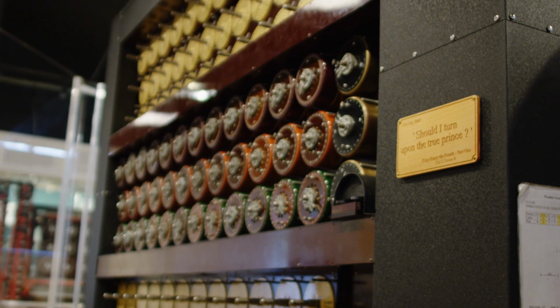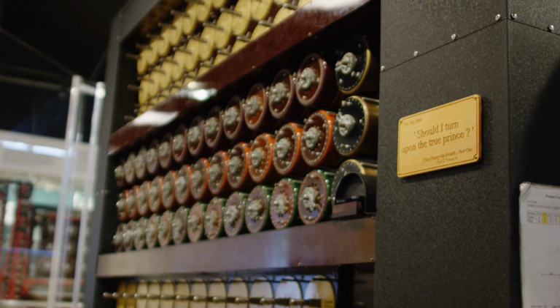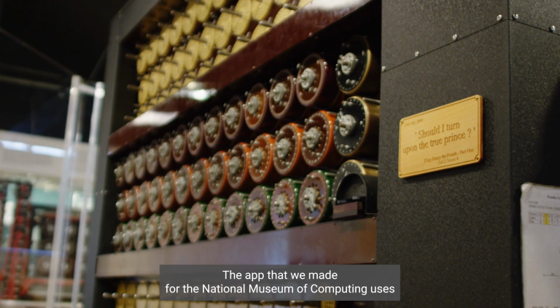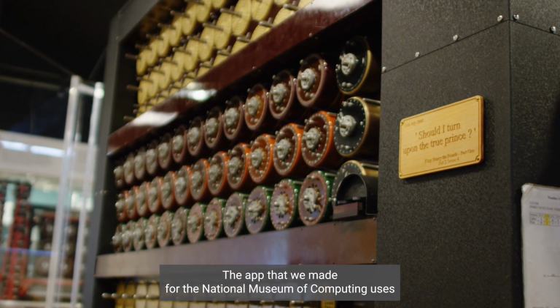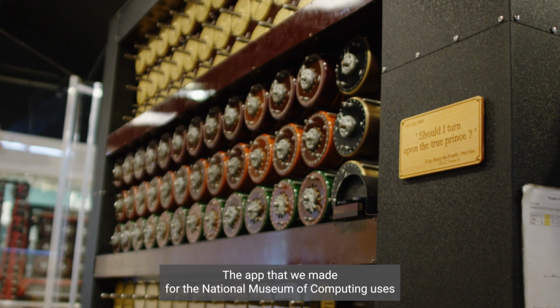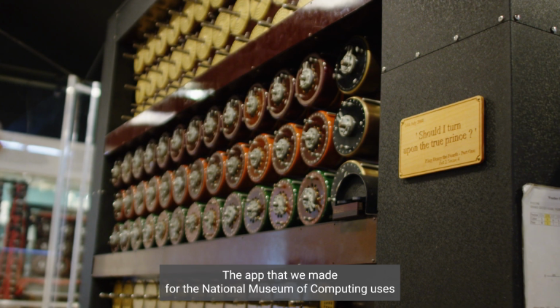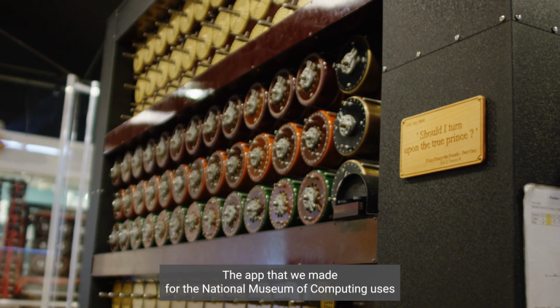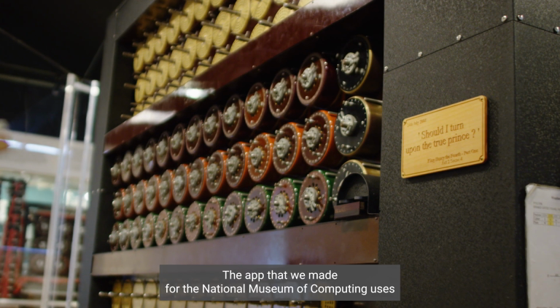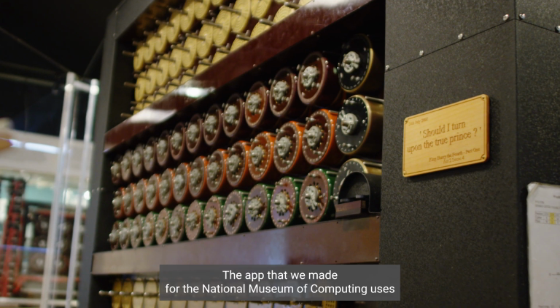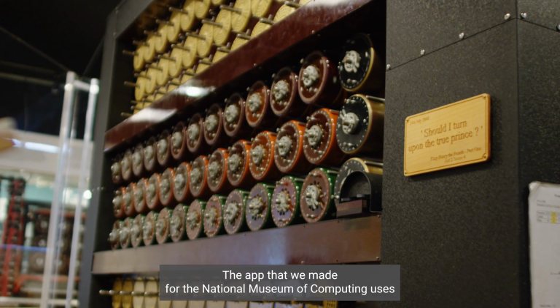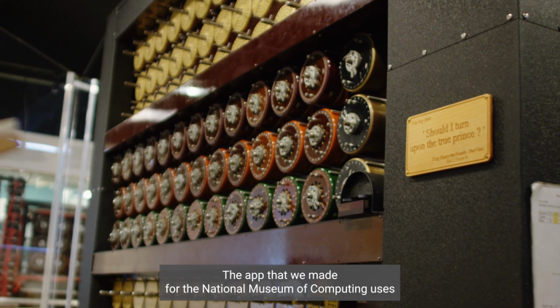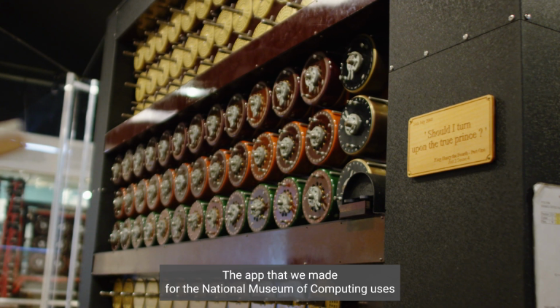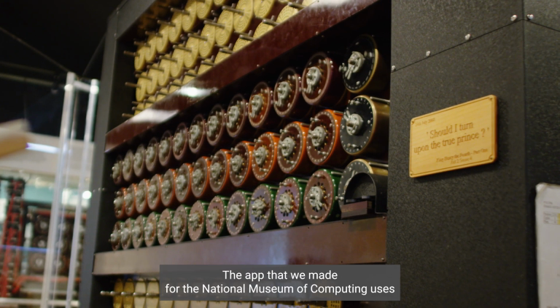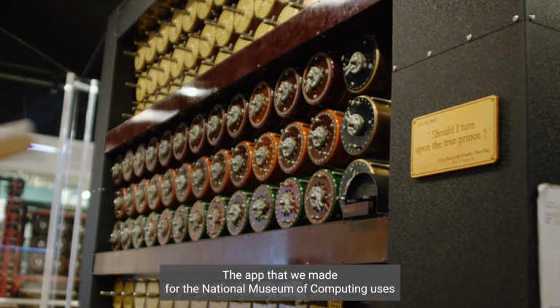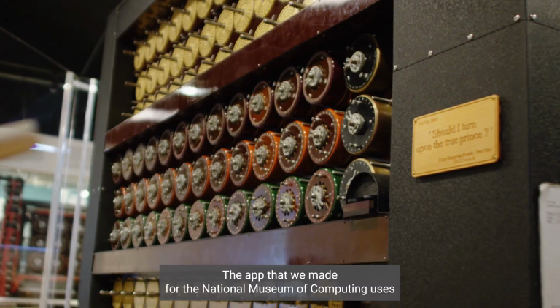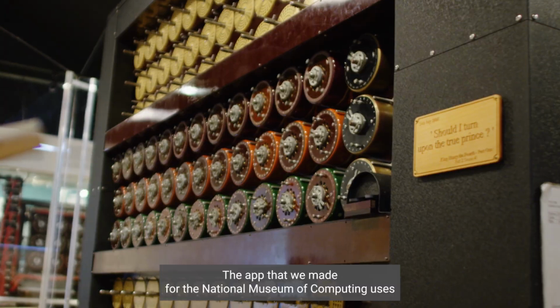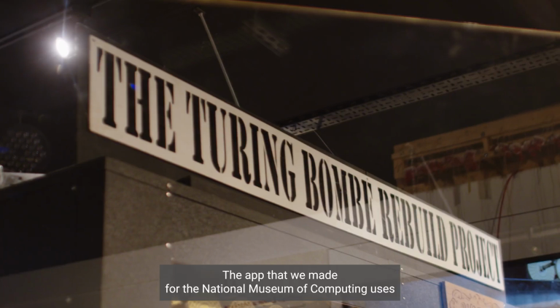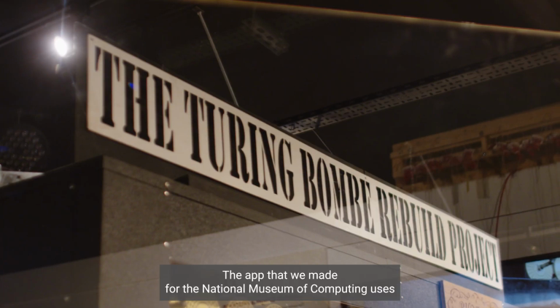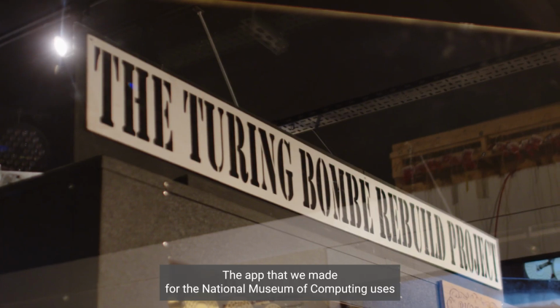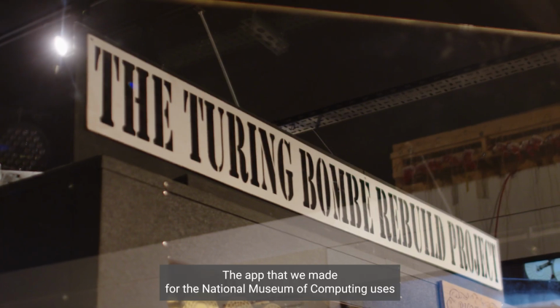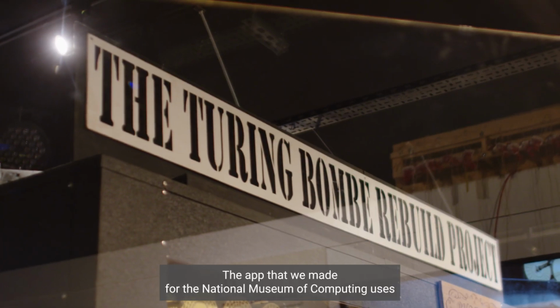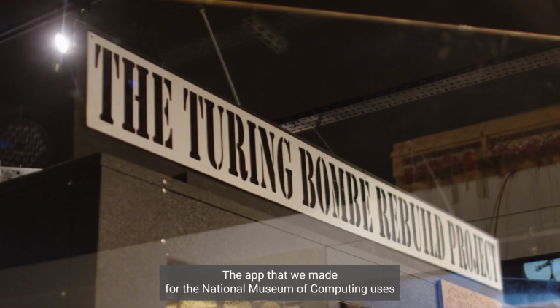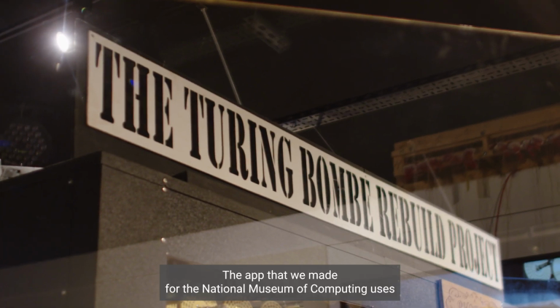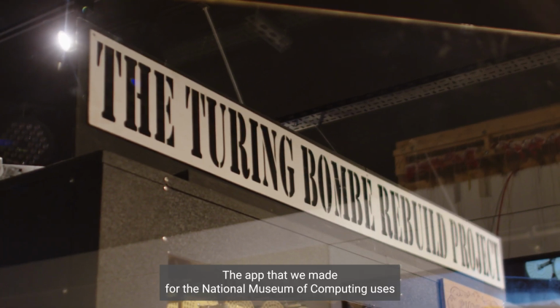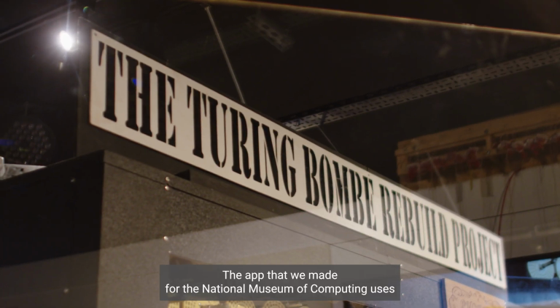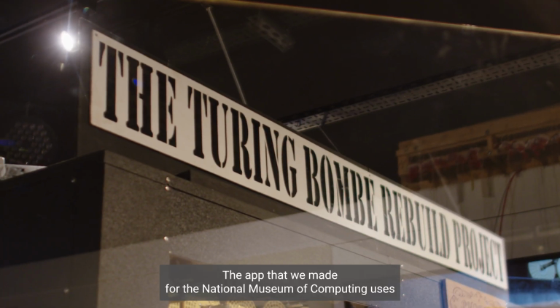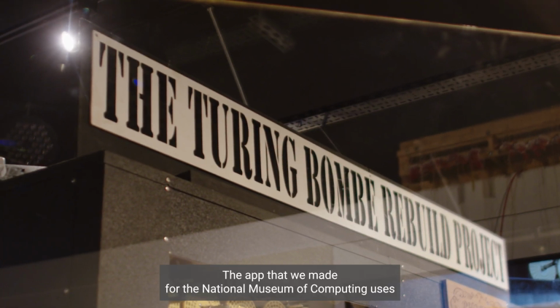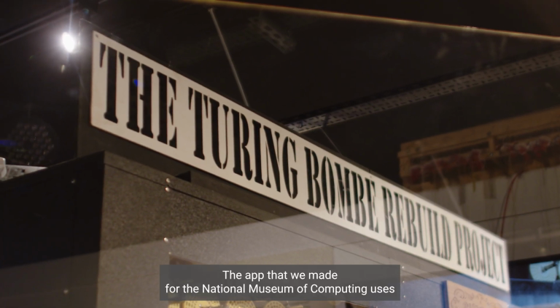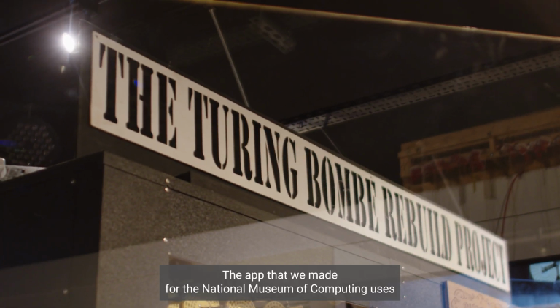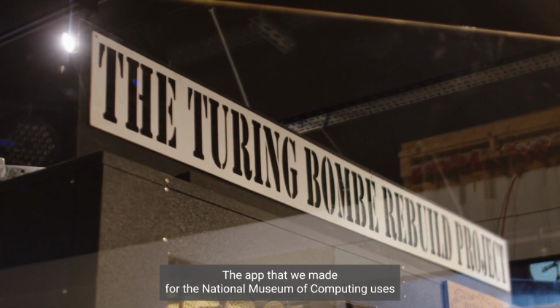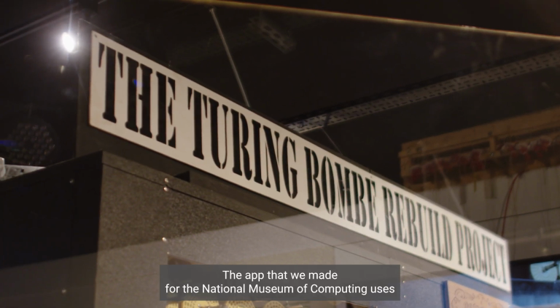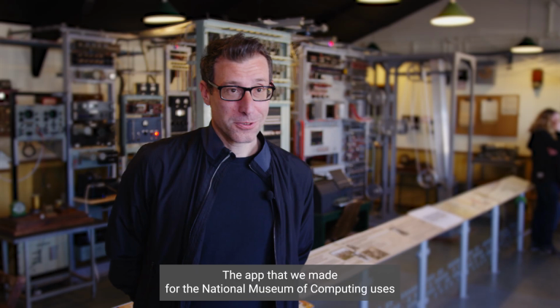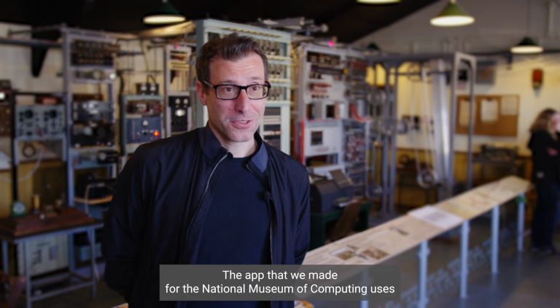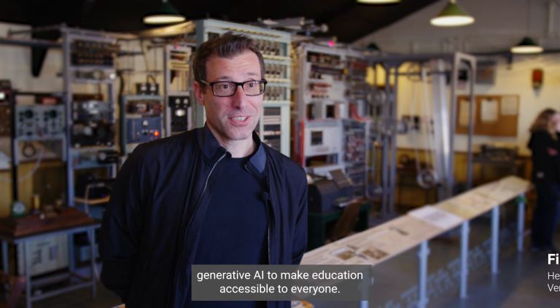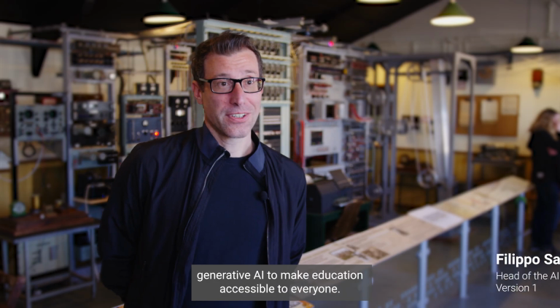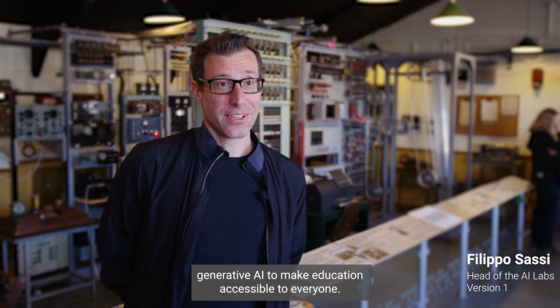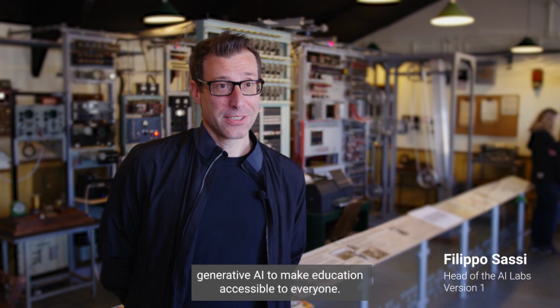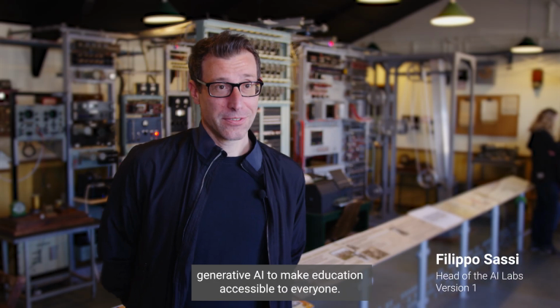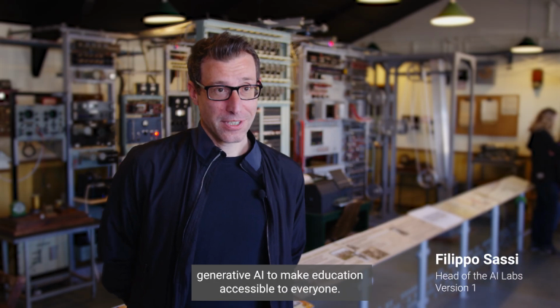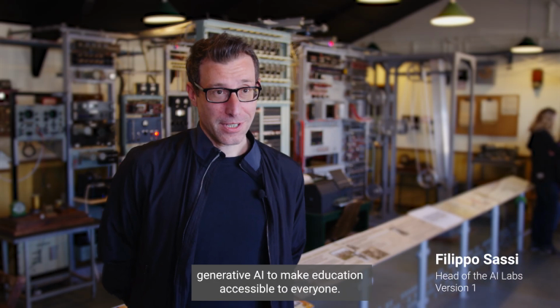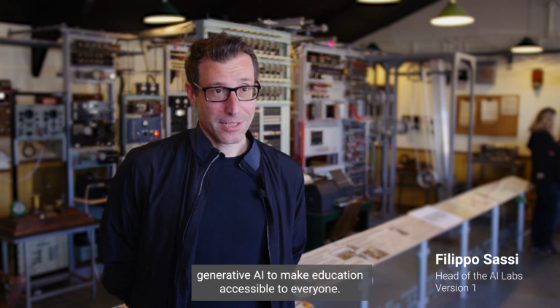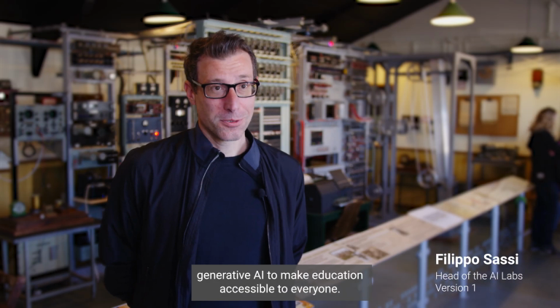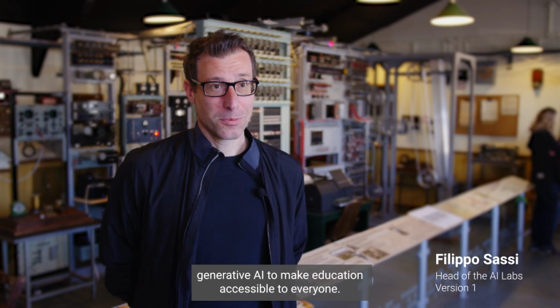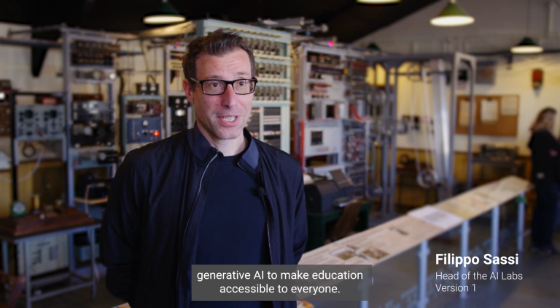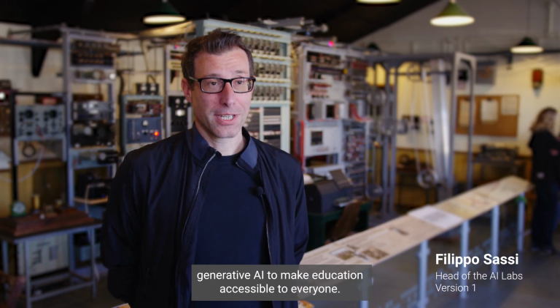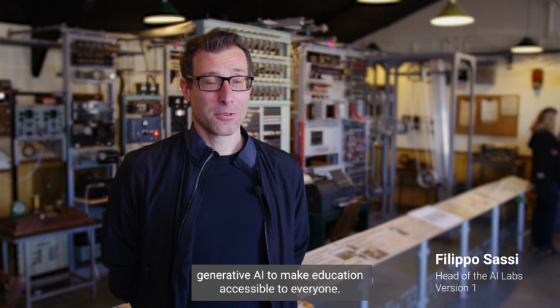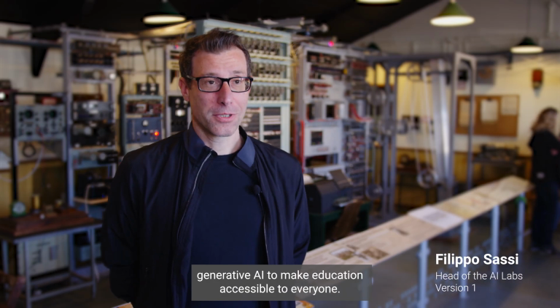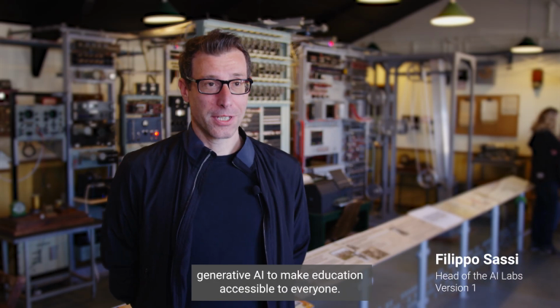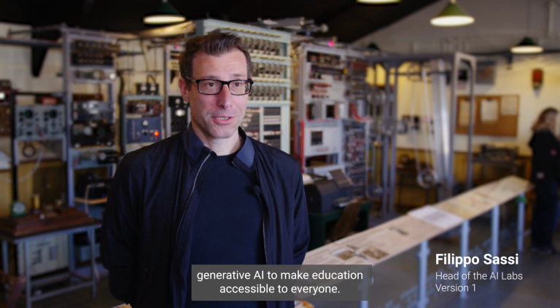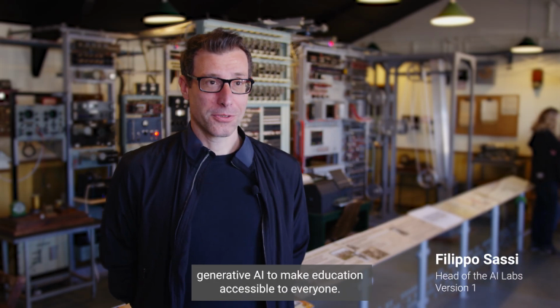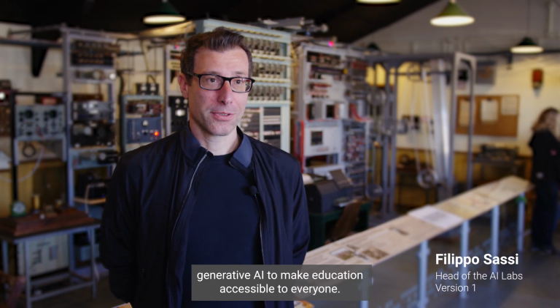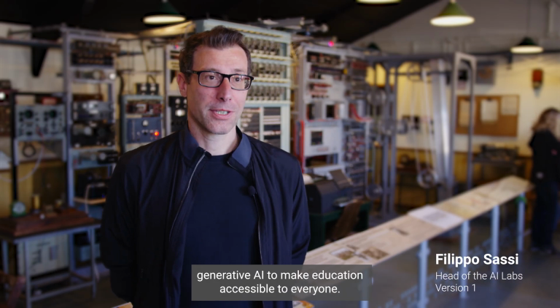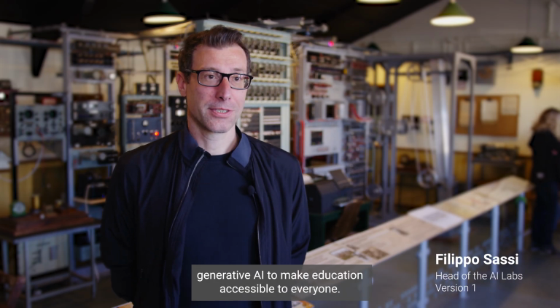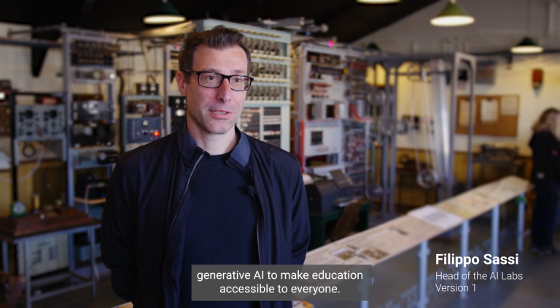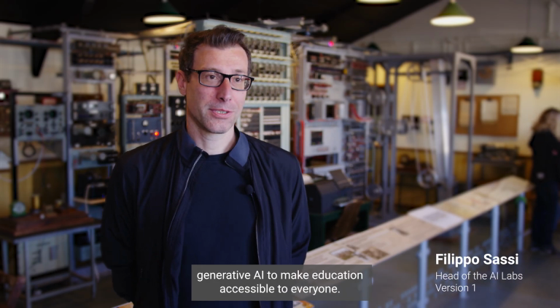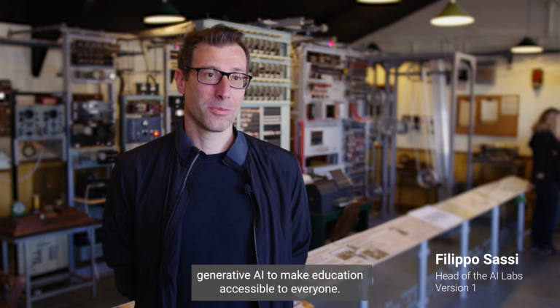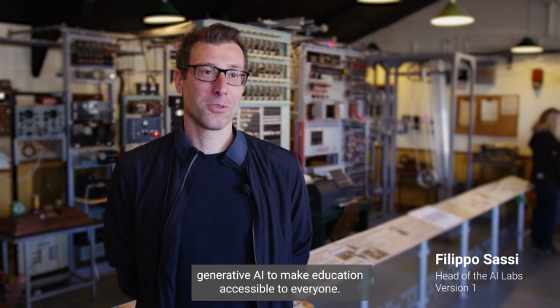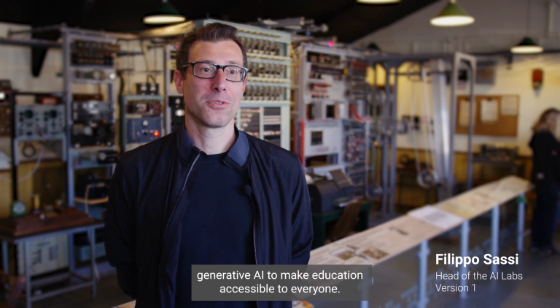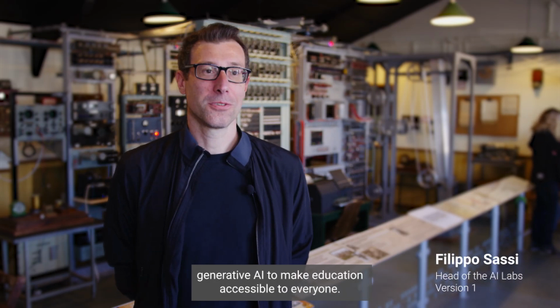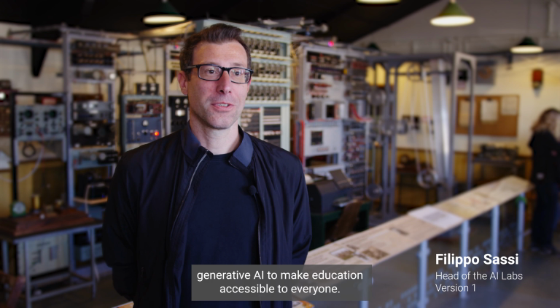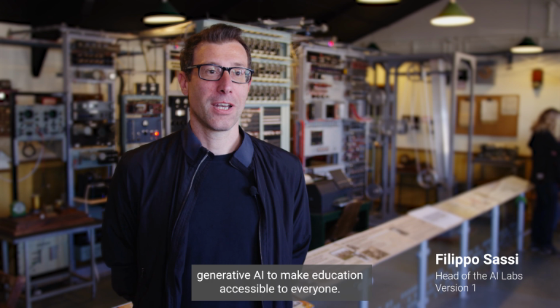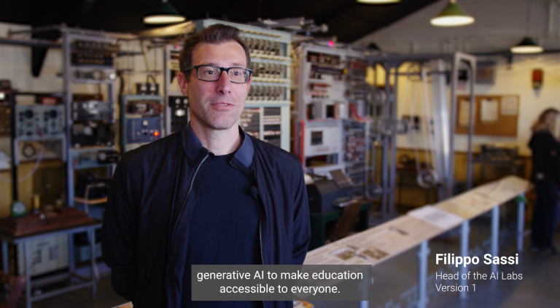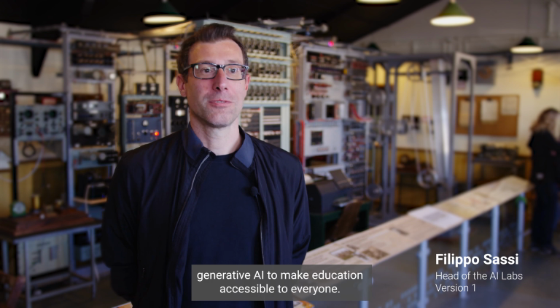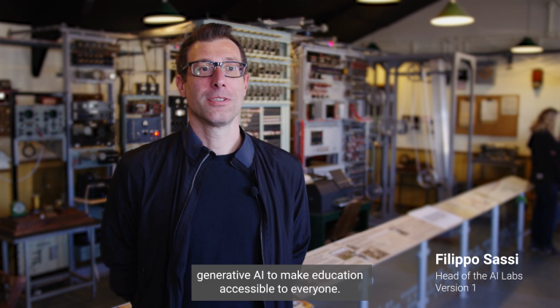The app that we built for the National Museum of Computing uses narrative AI to make education accessible to everyone.